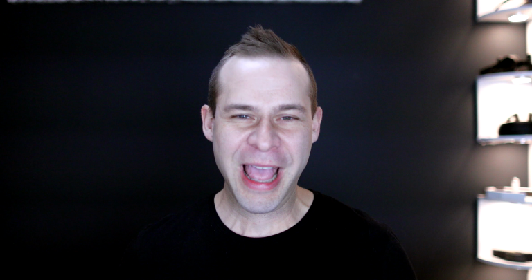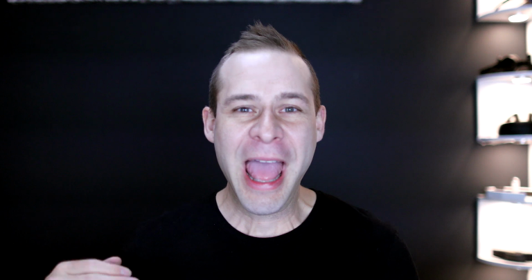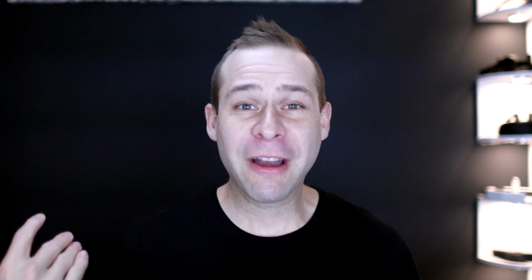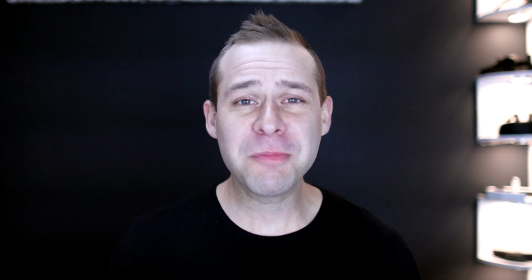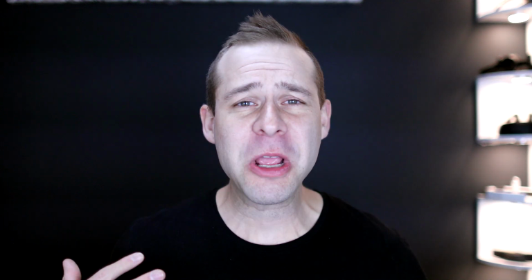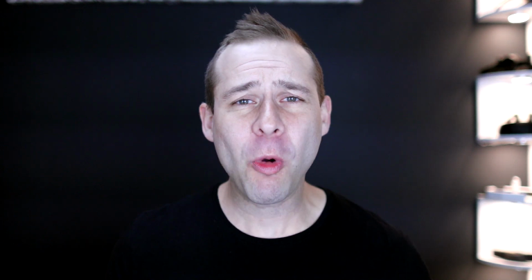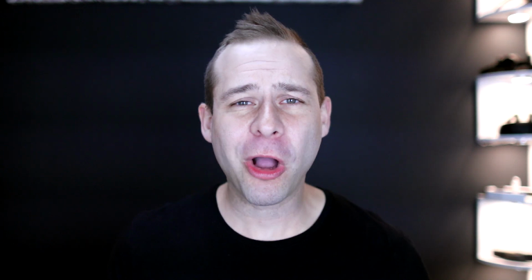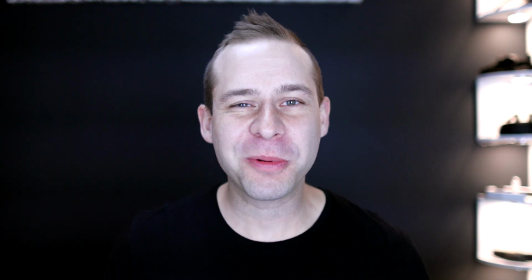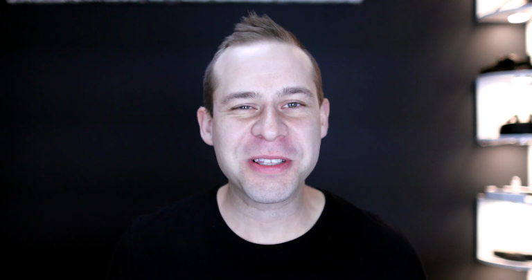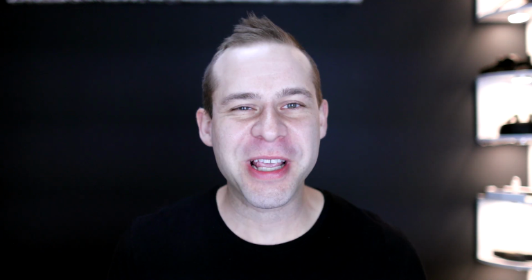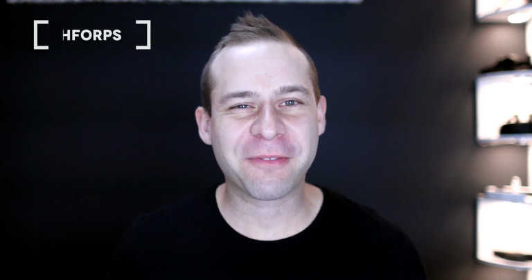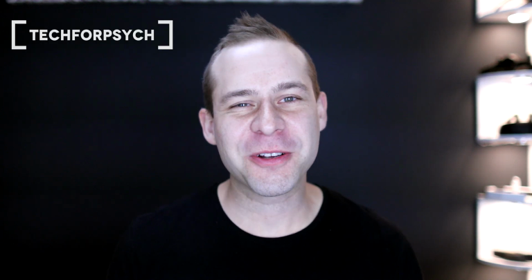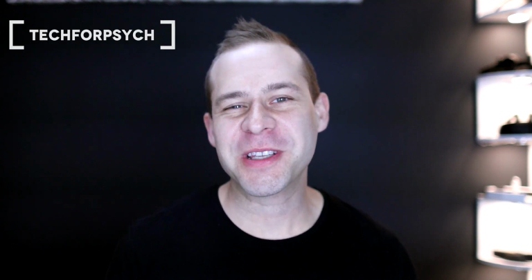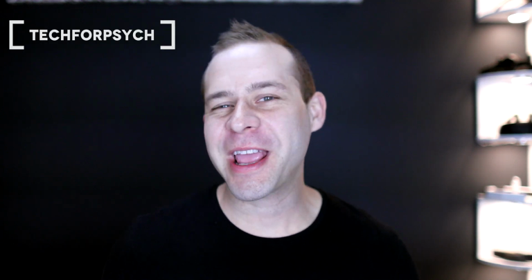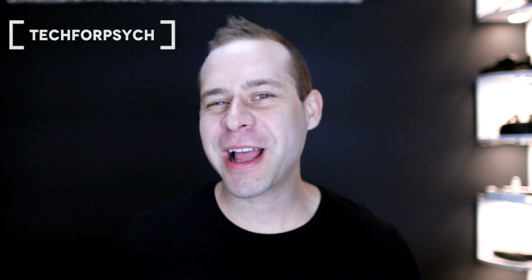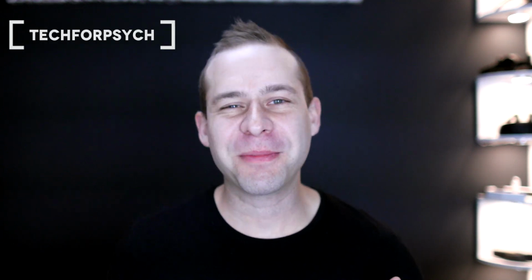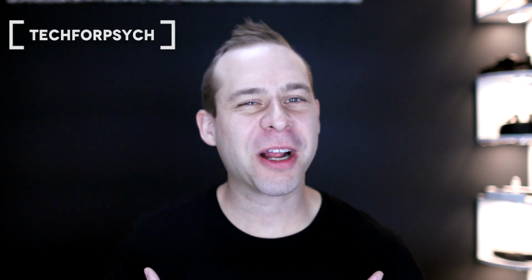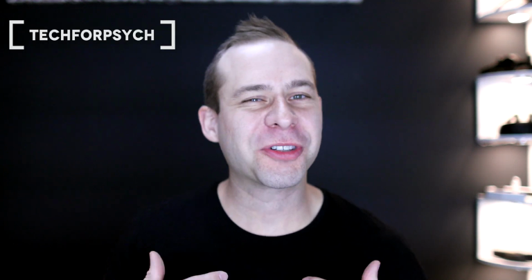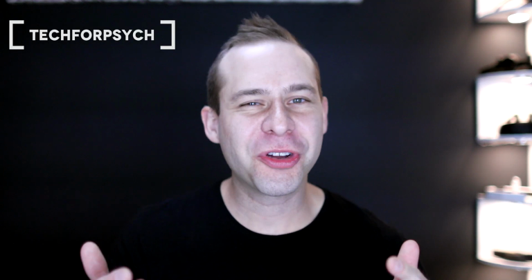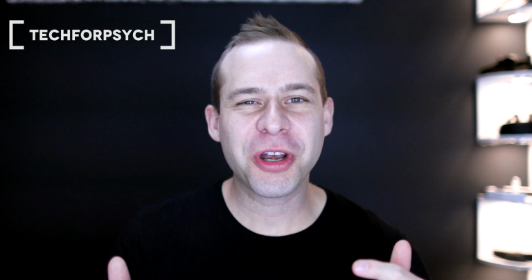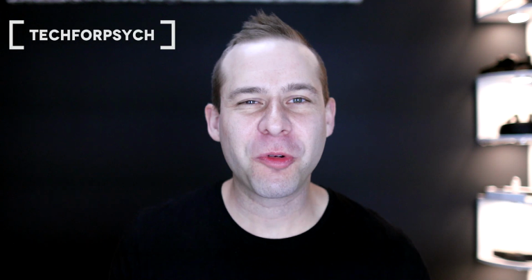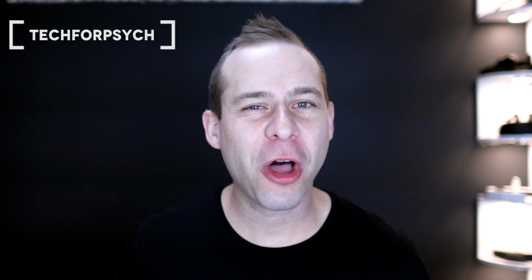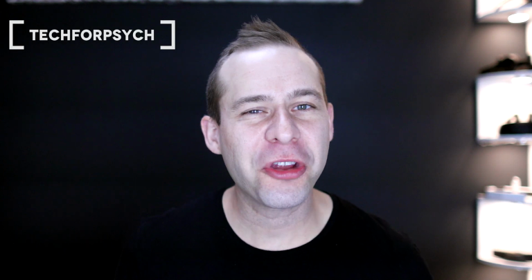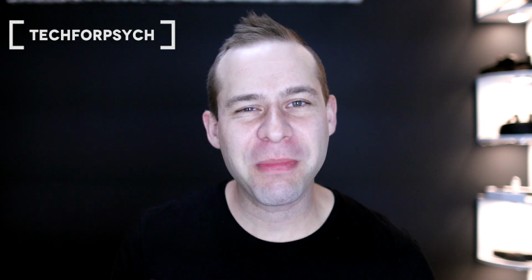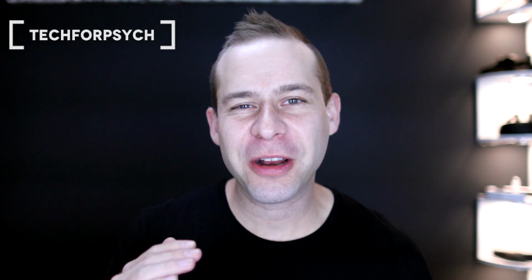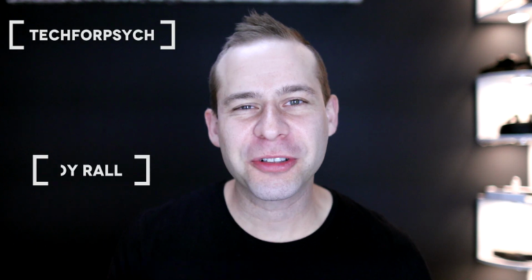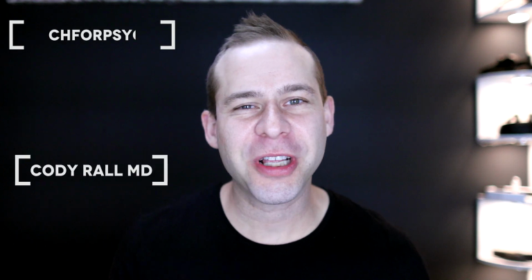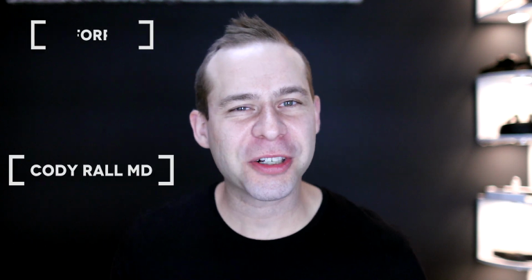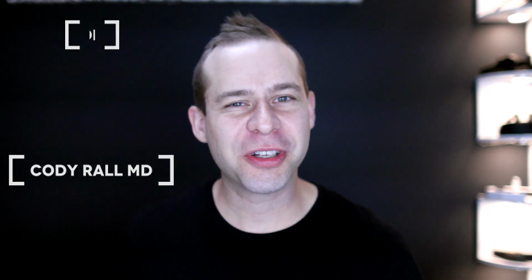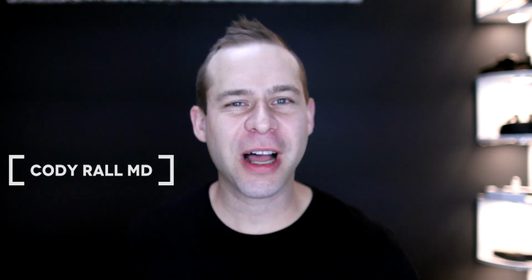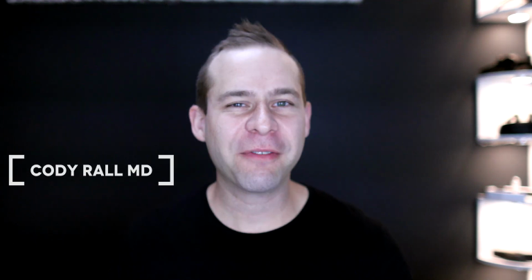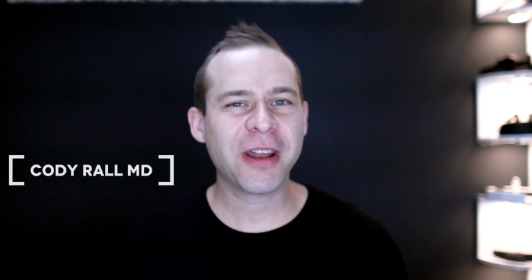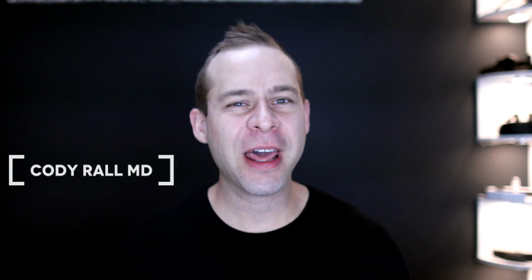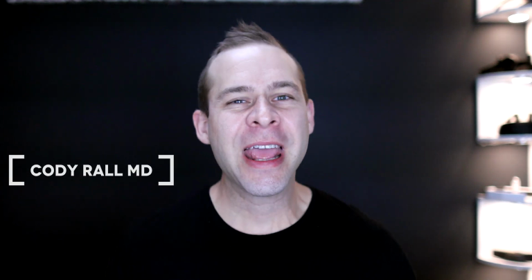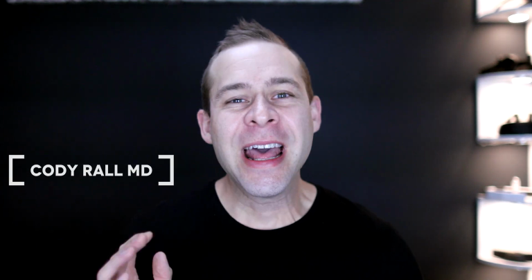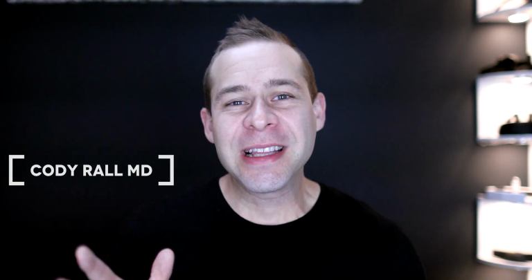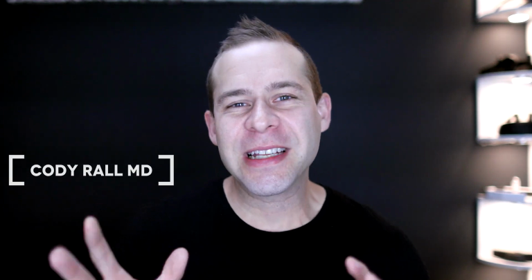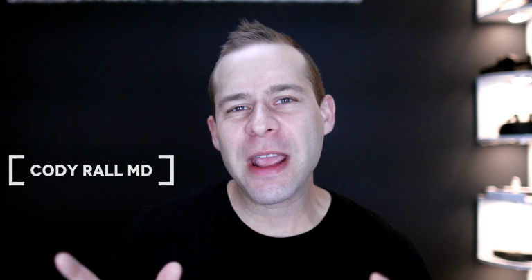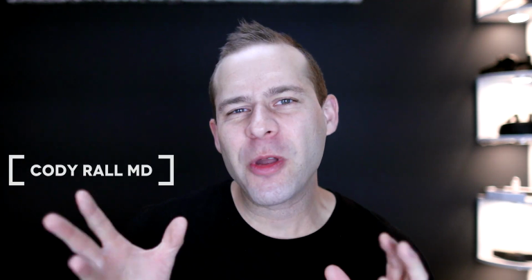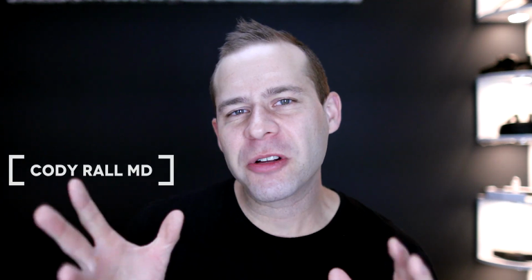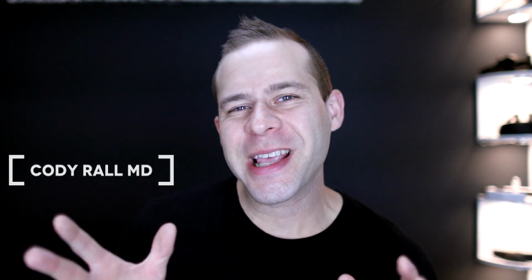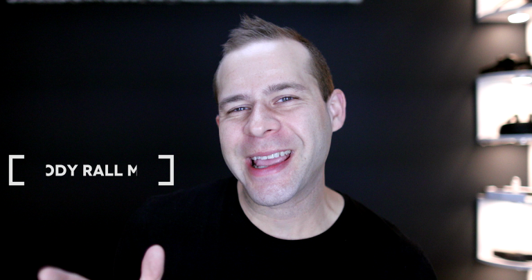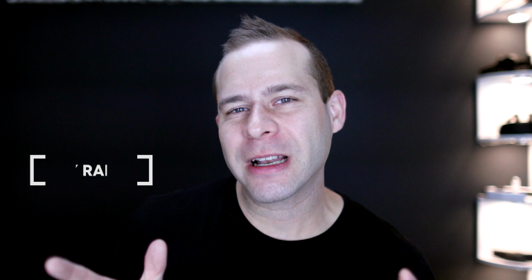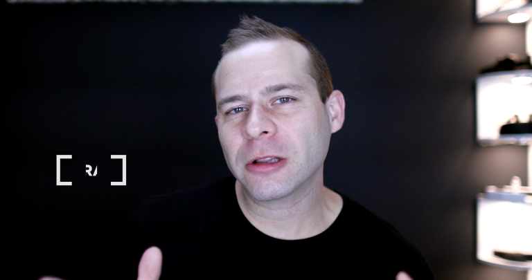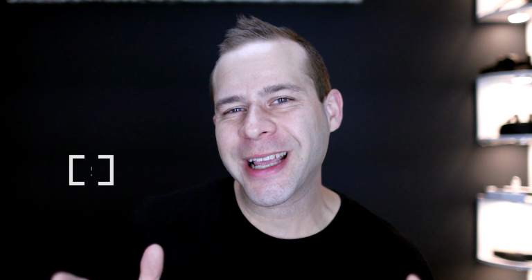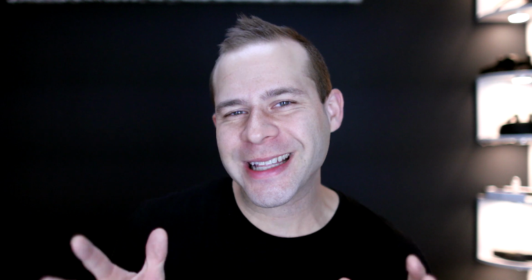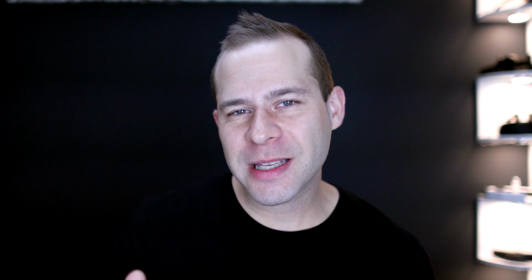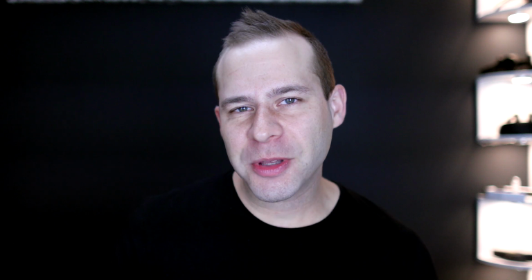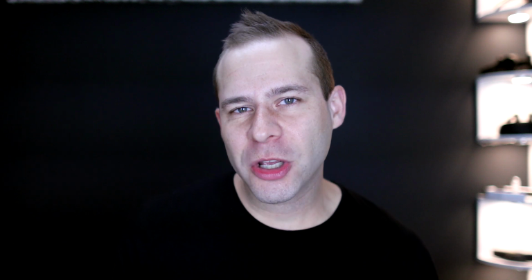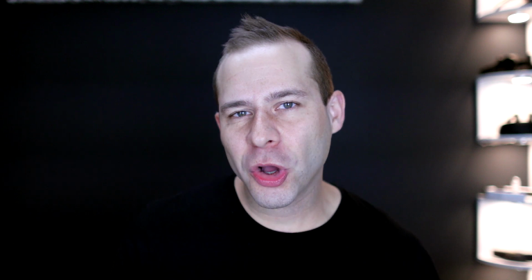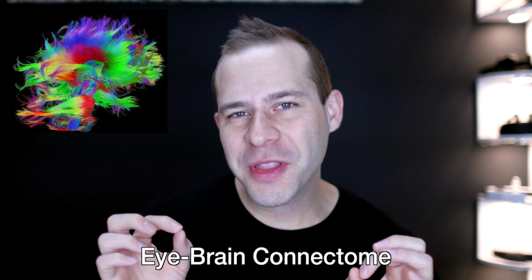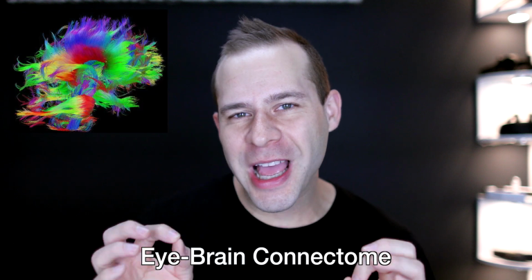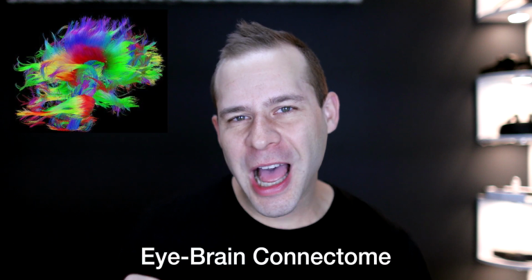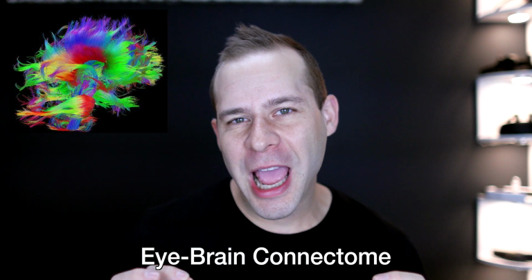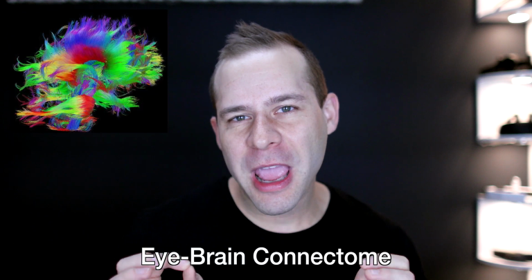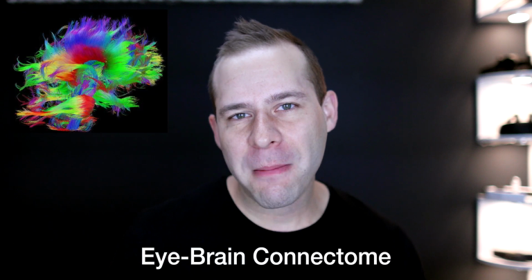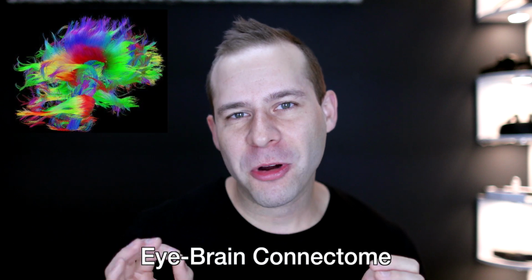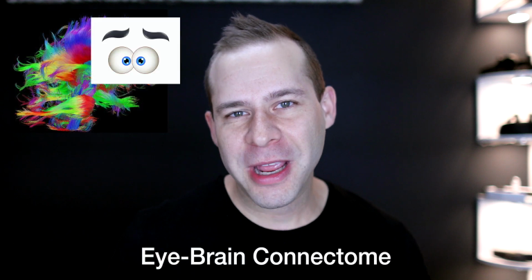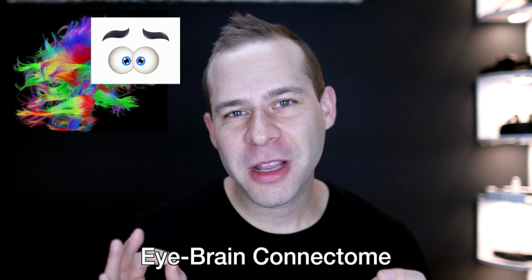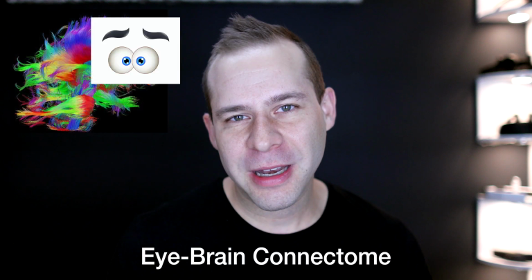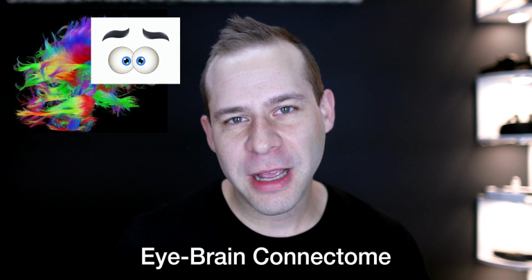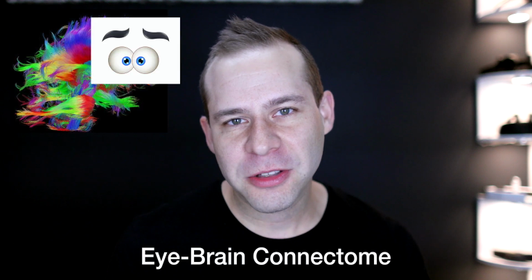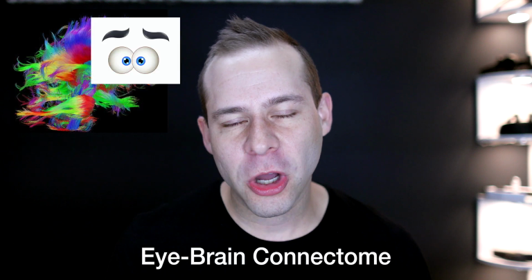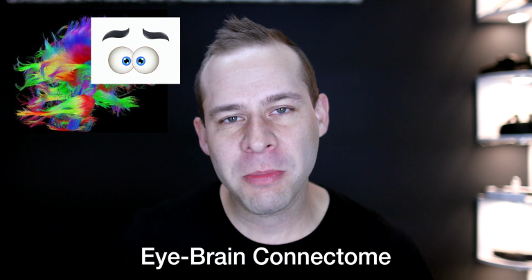Hey everybody, welcome to Tech for Psych. I'm Dr. Cody Rall, your medical doctor confidant. Today we are taking a look at something called the iBrain Connectome.